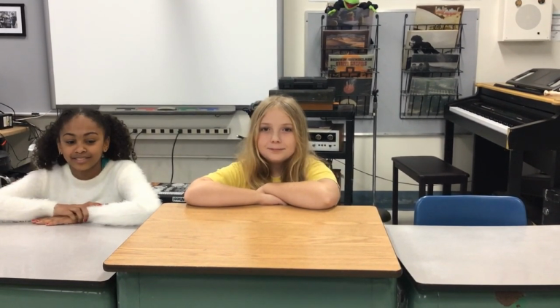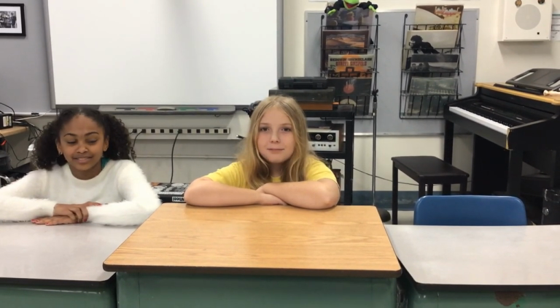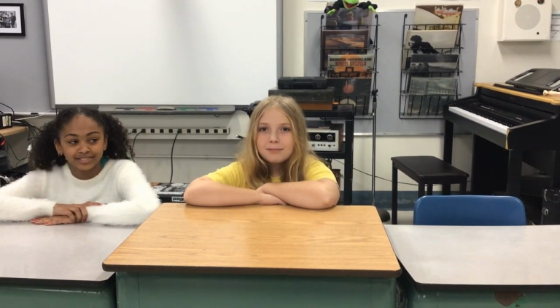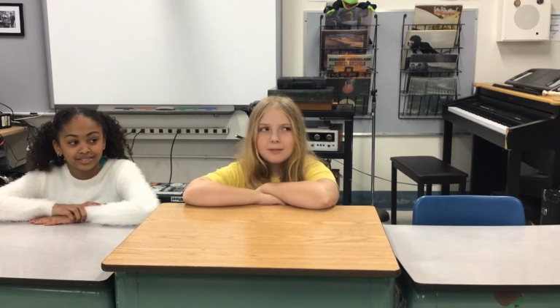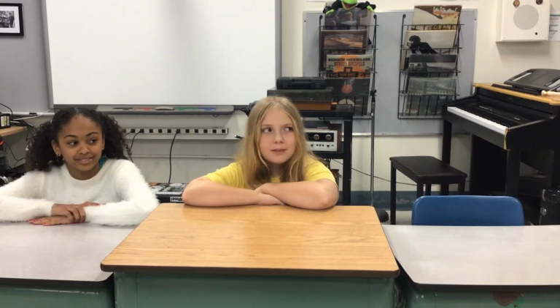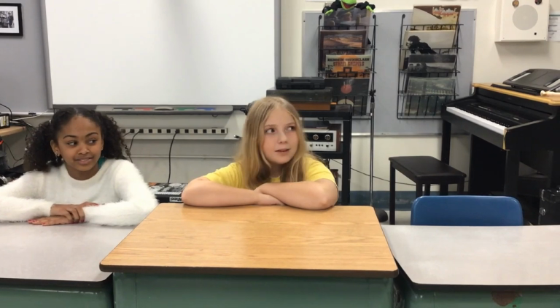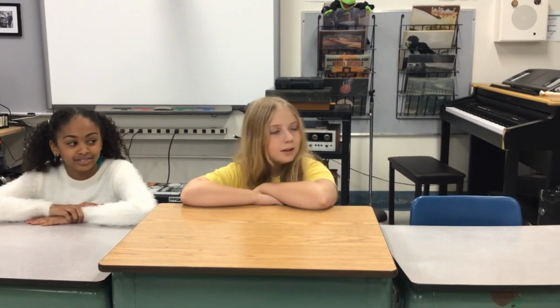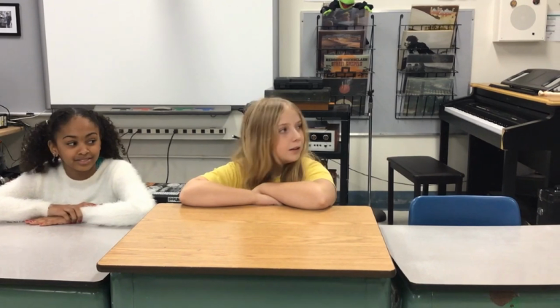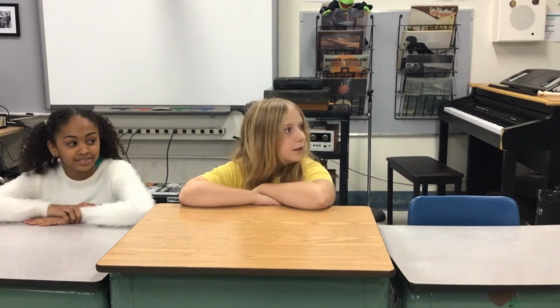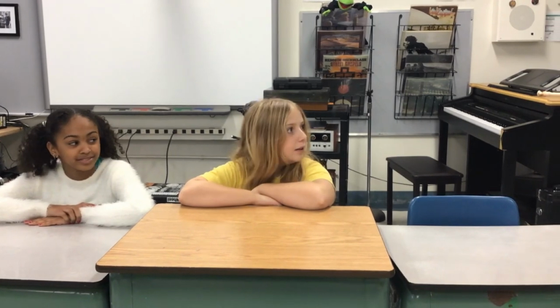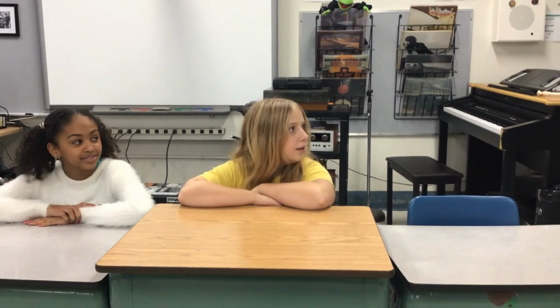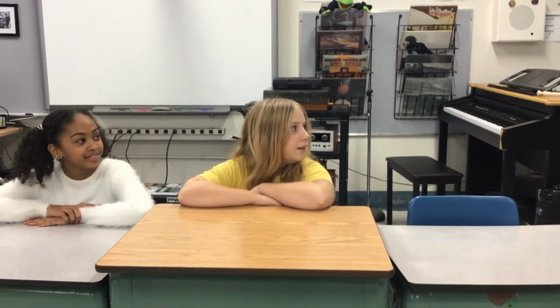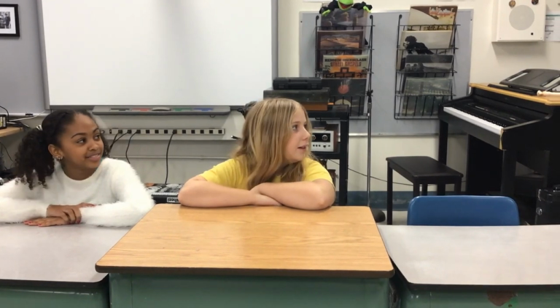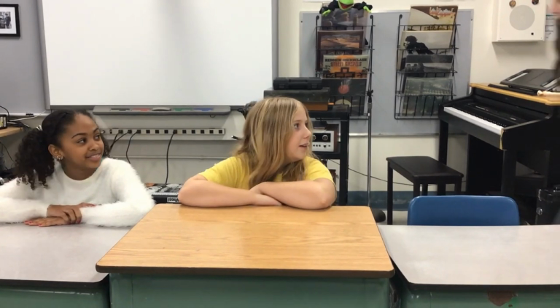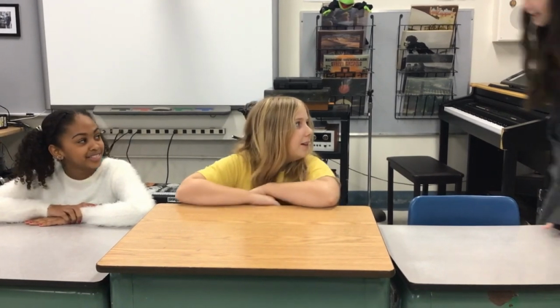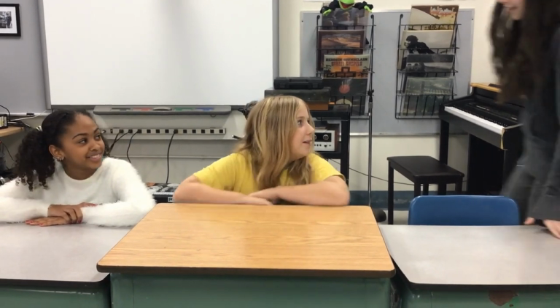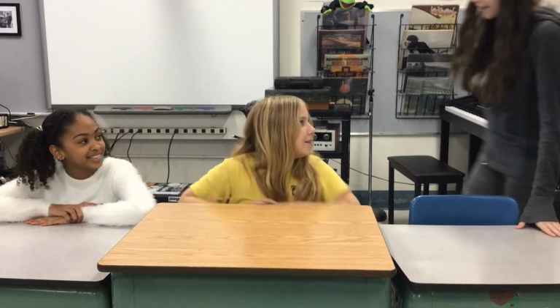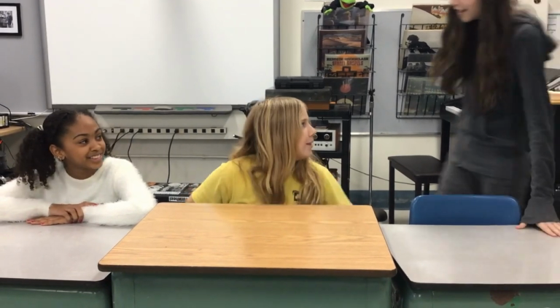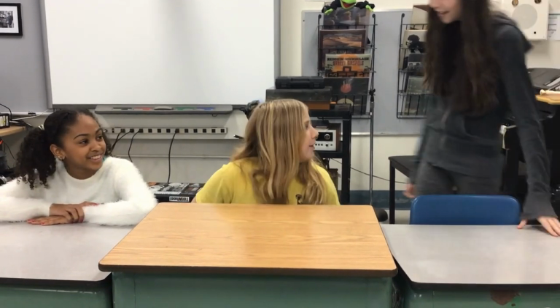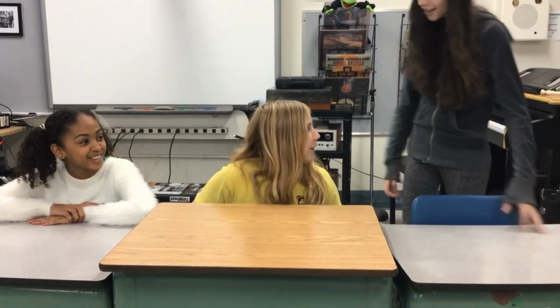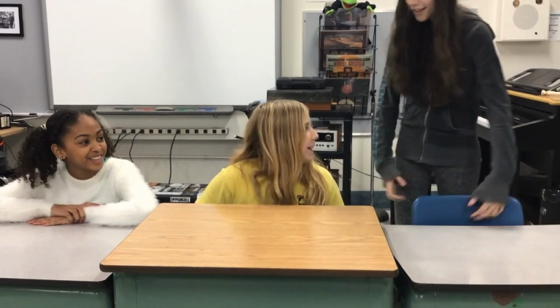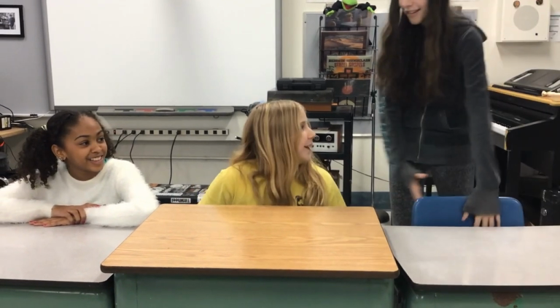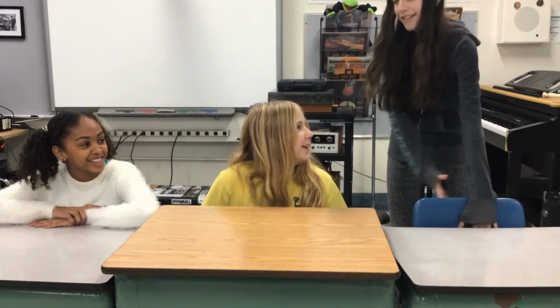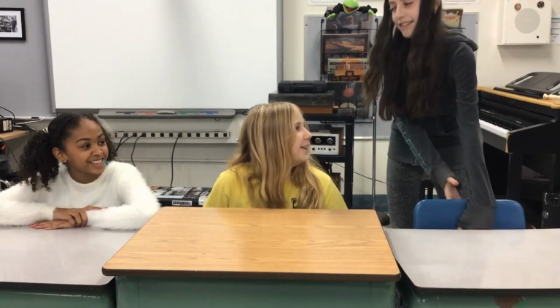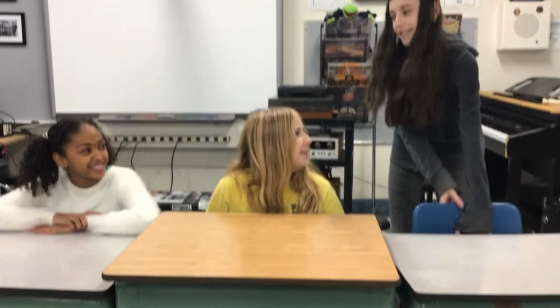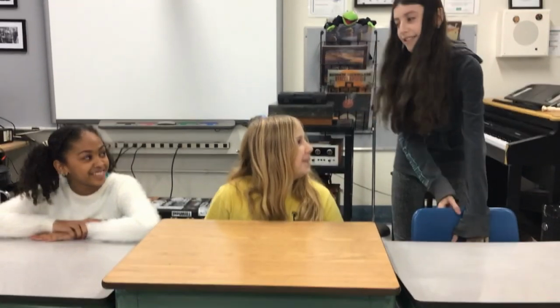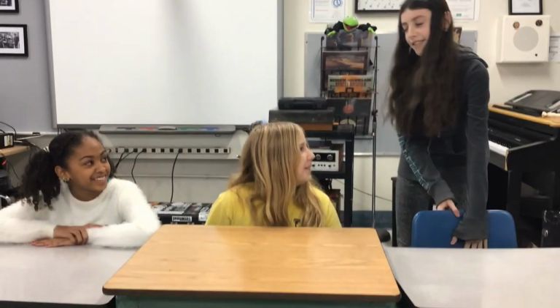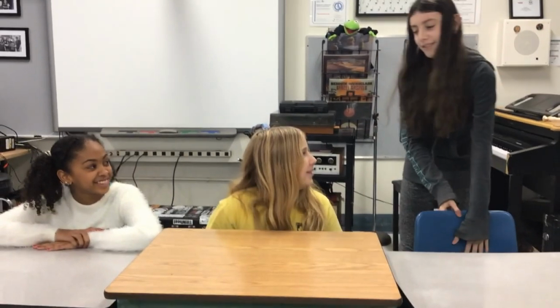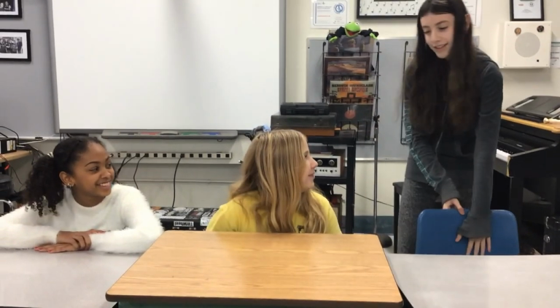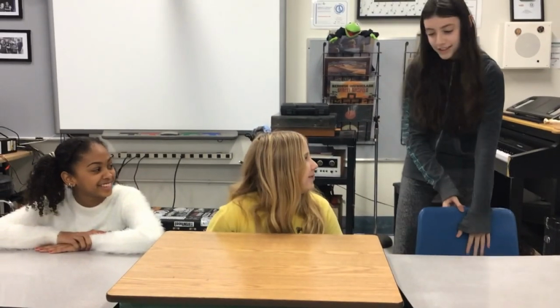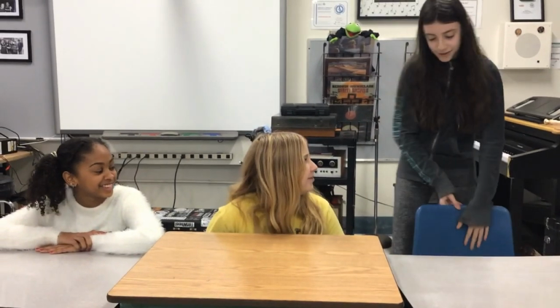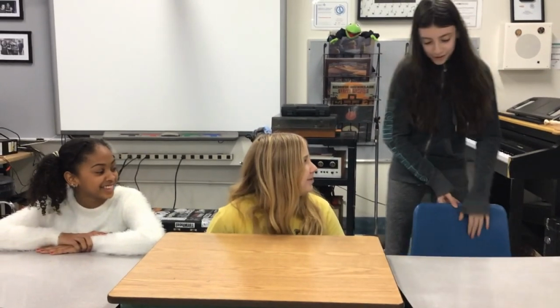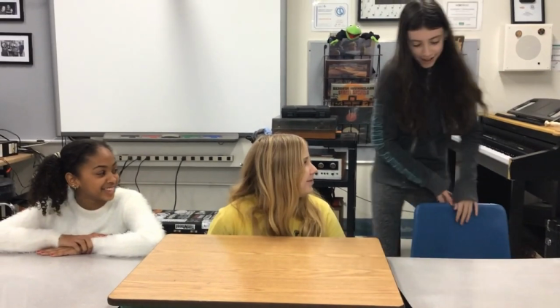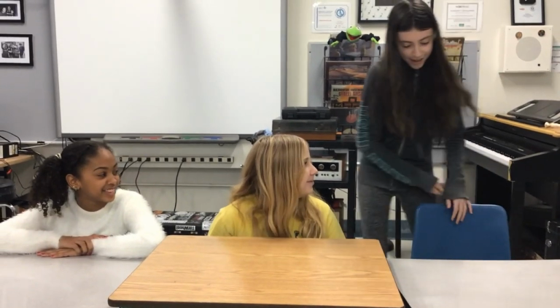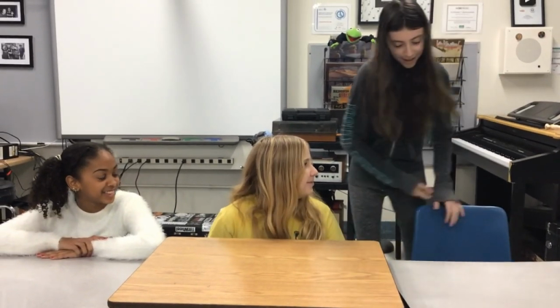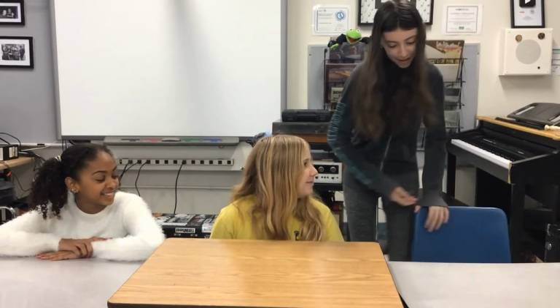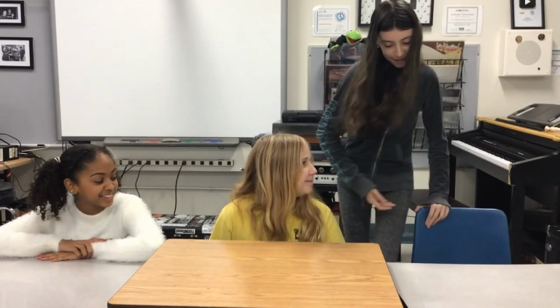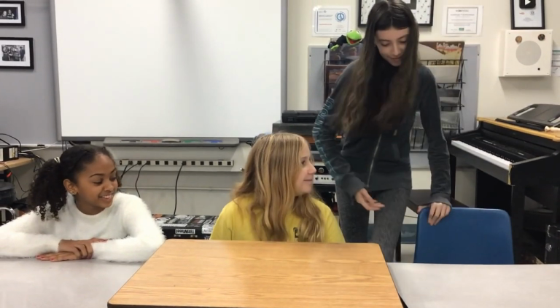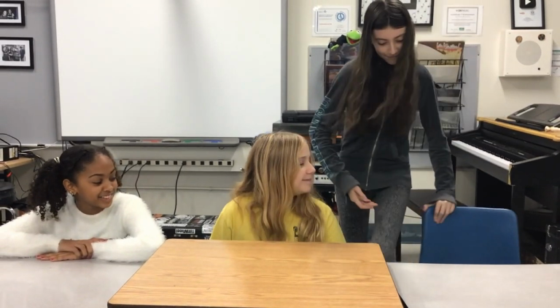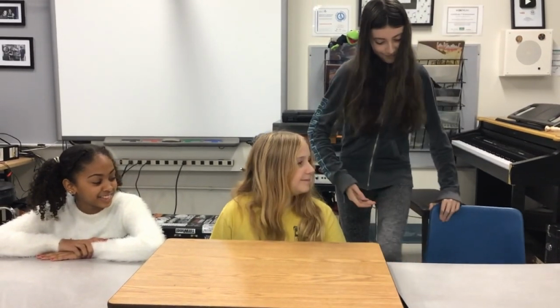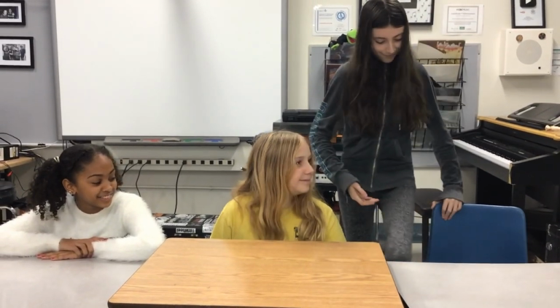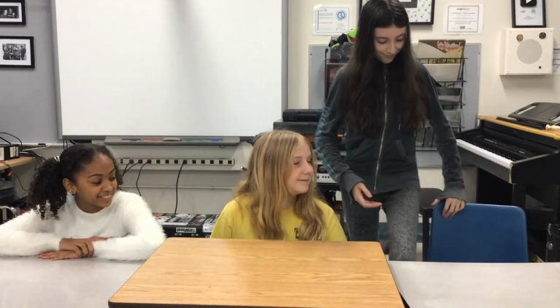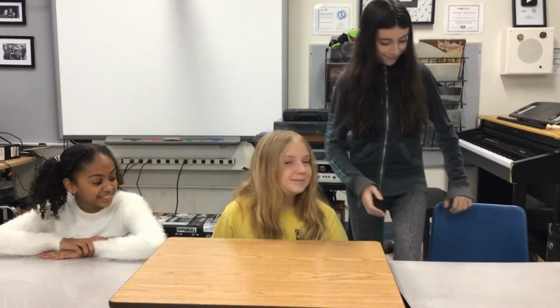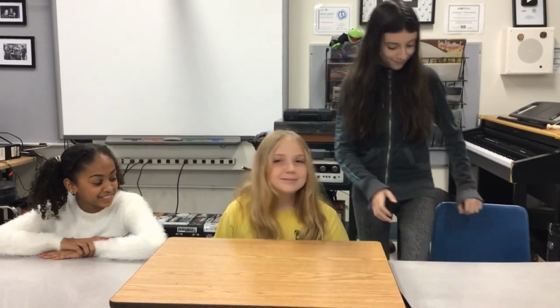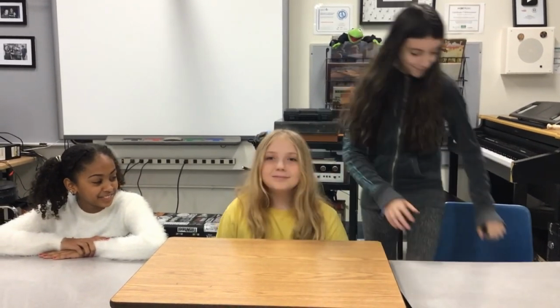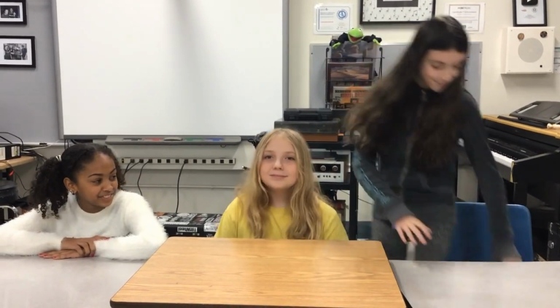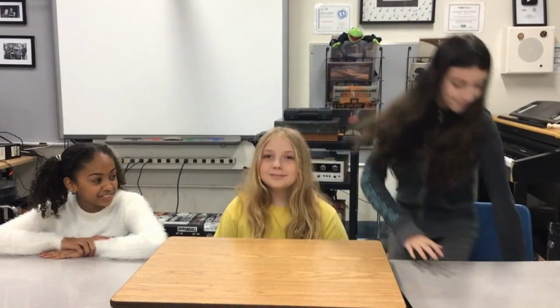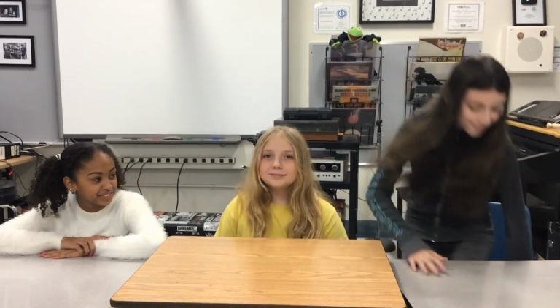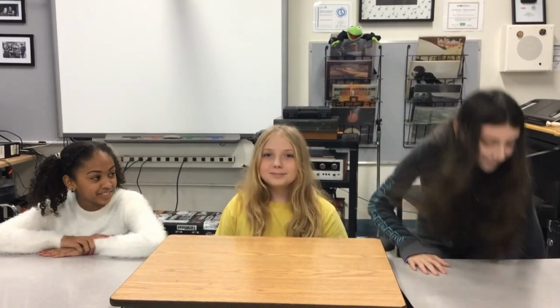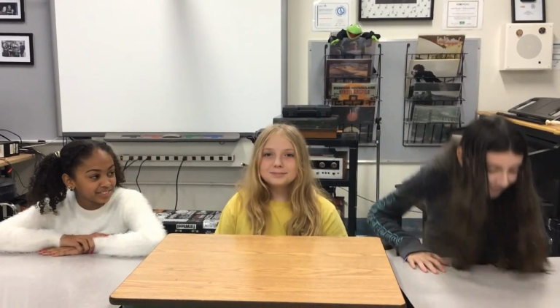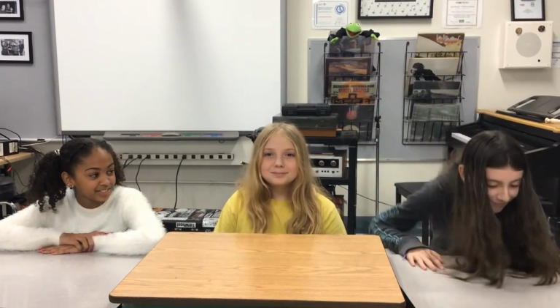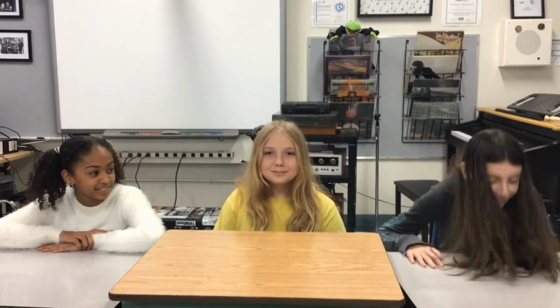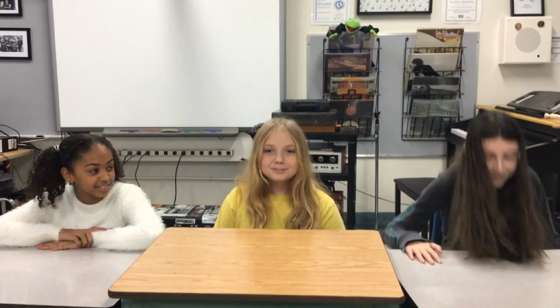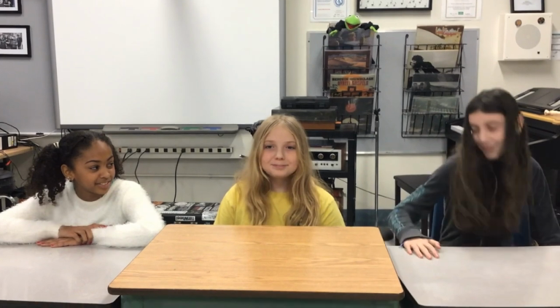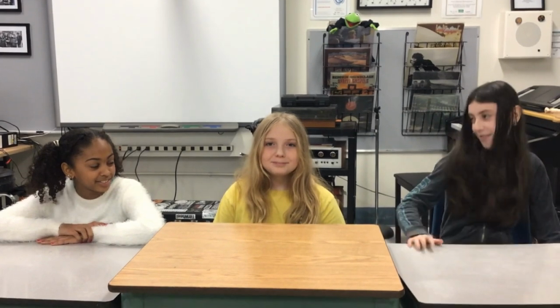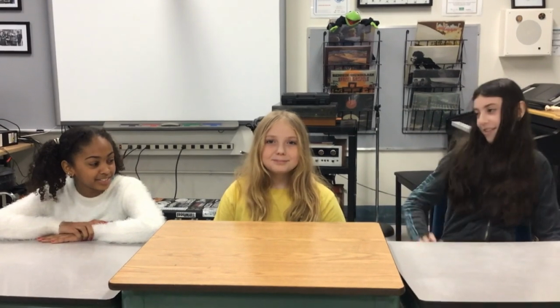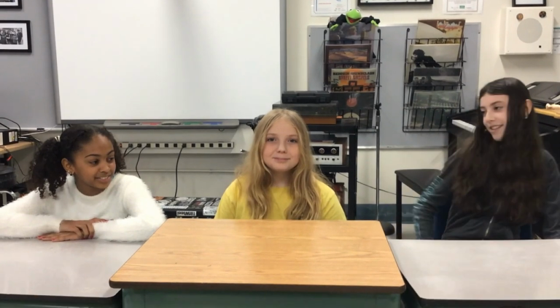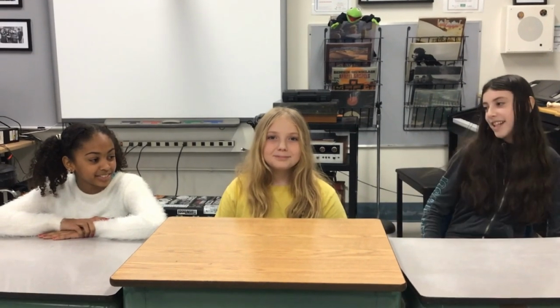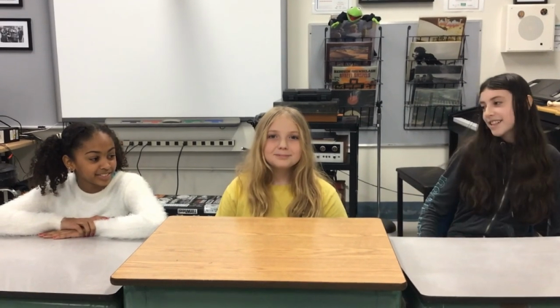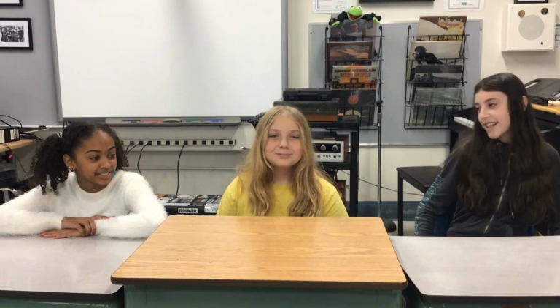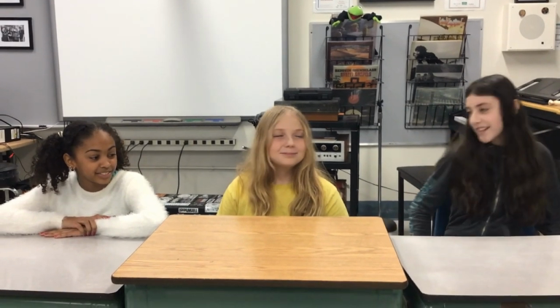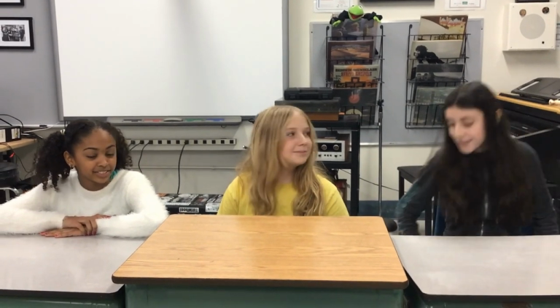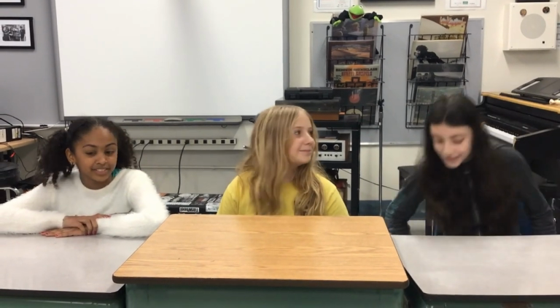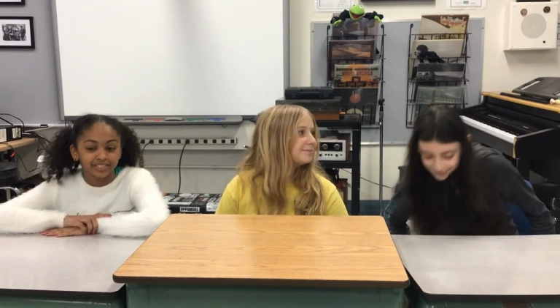Hey guys, did you start without me? Sorry. Let's get to it.